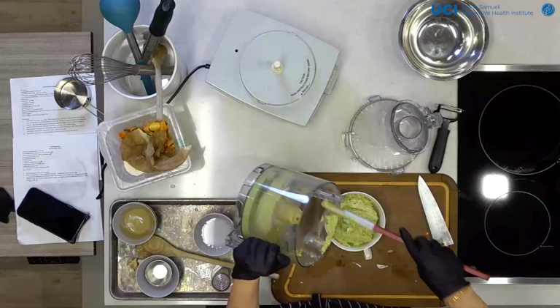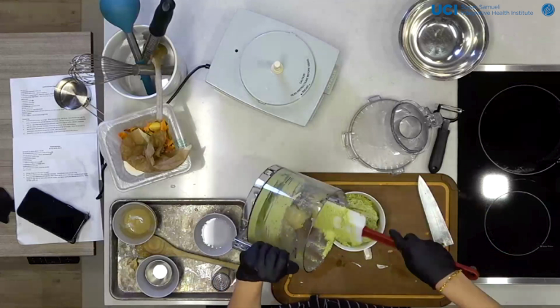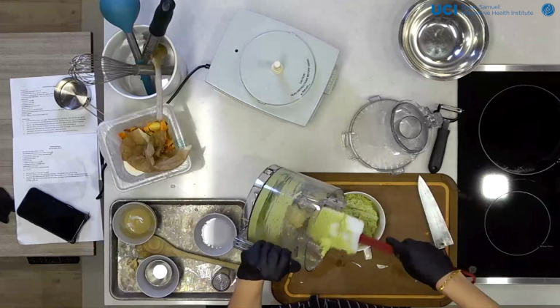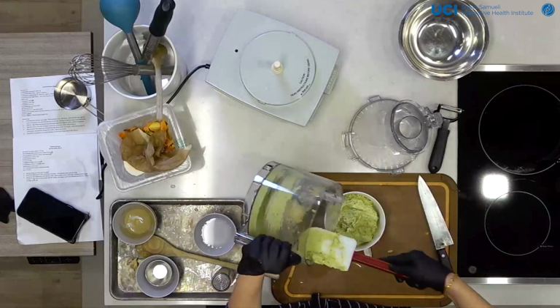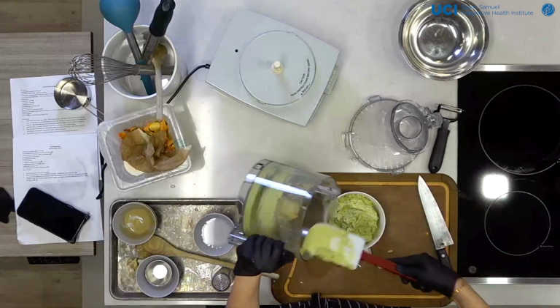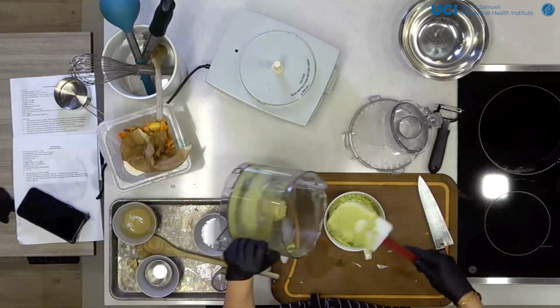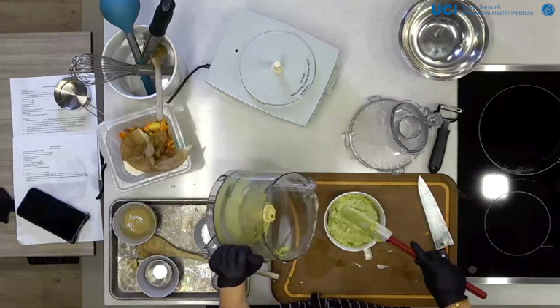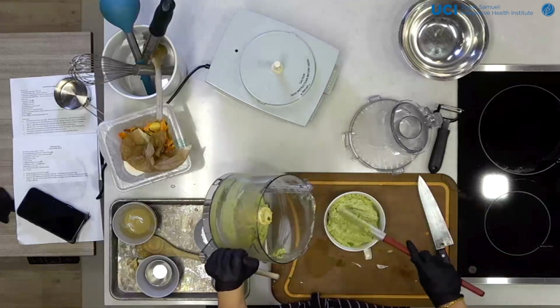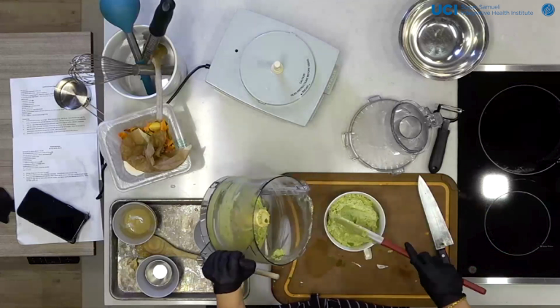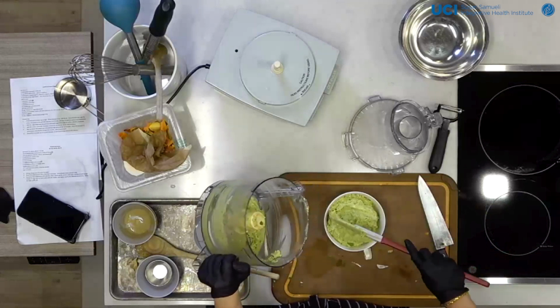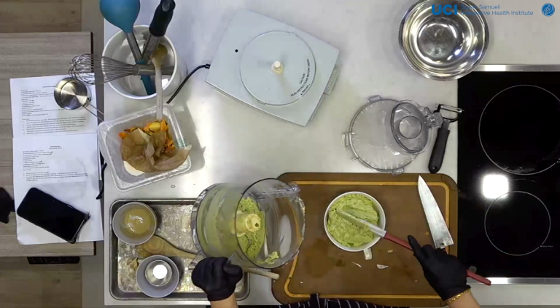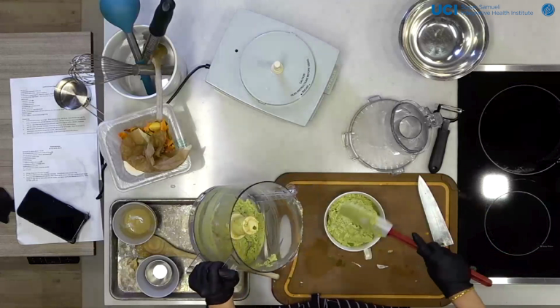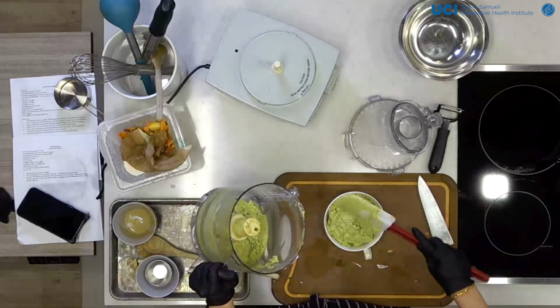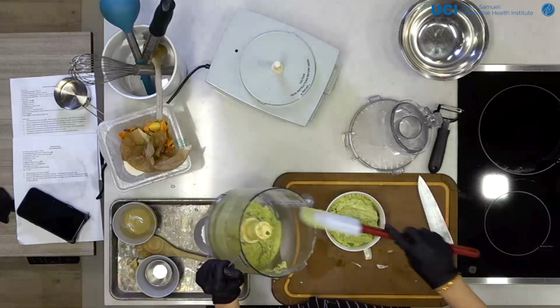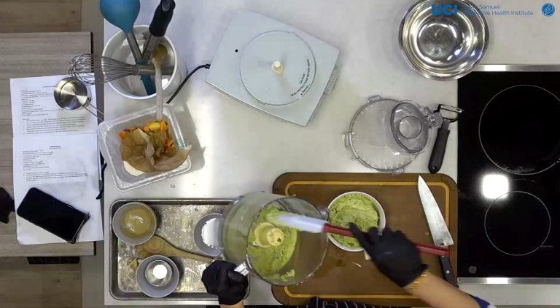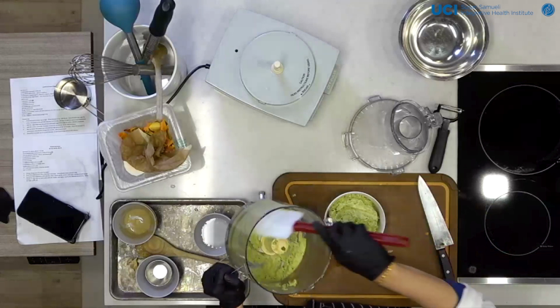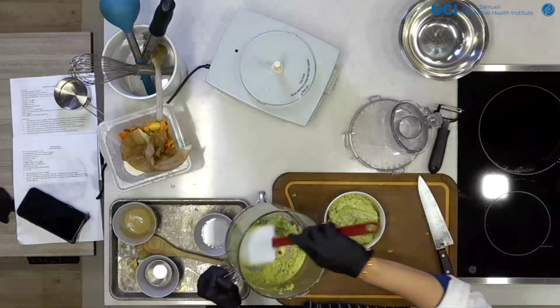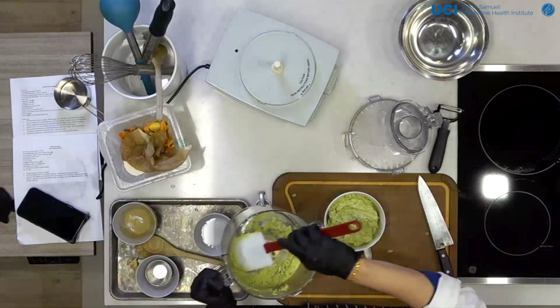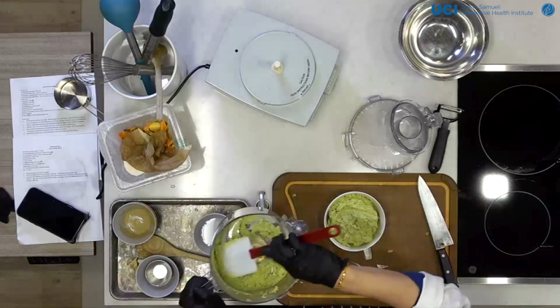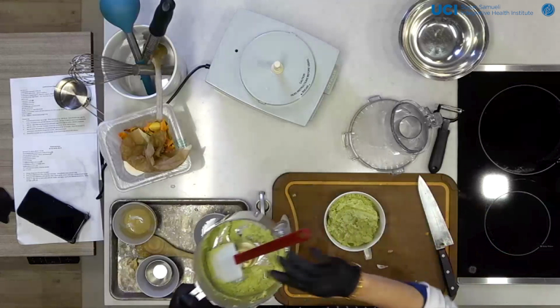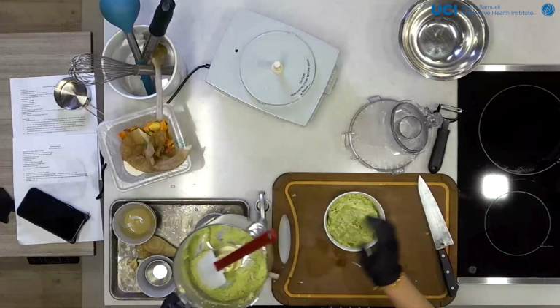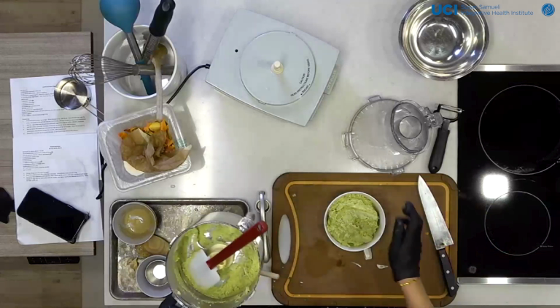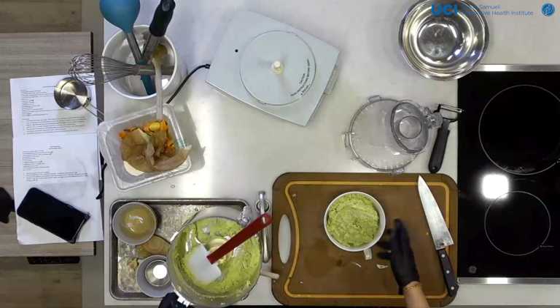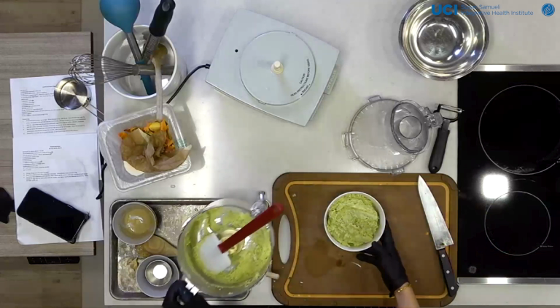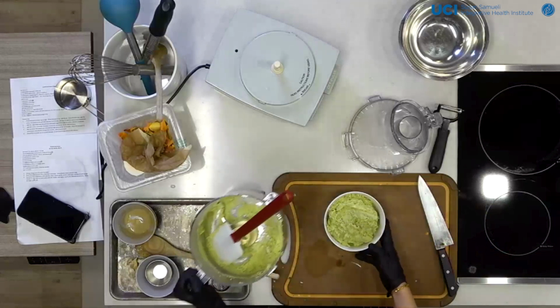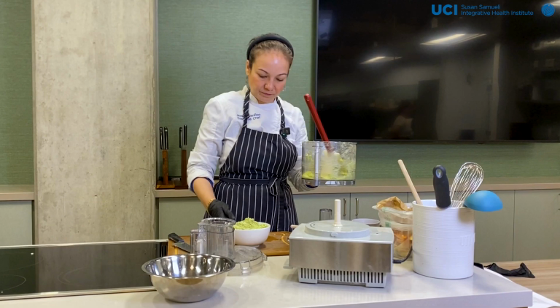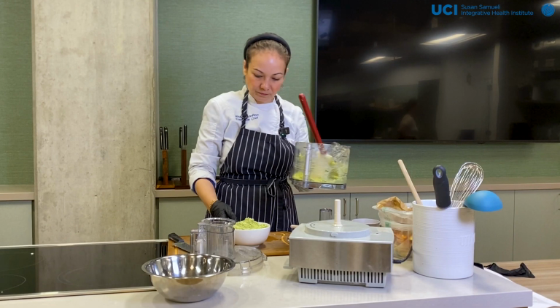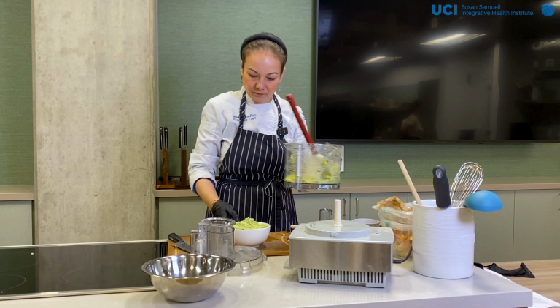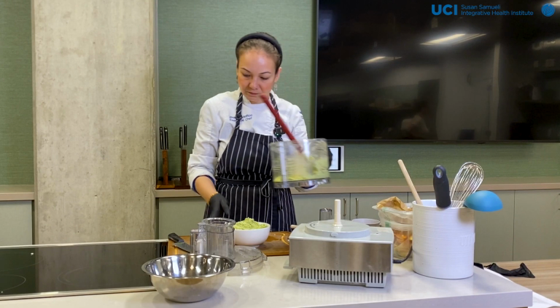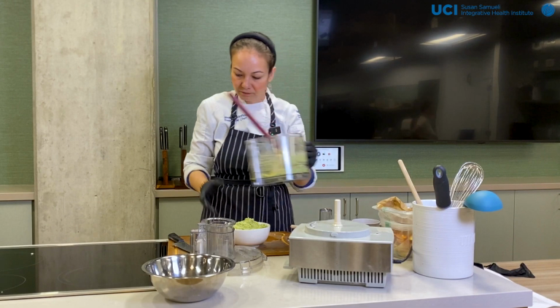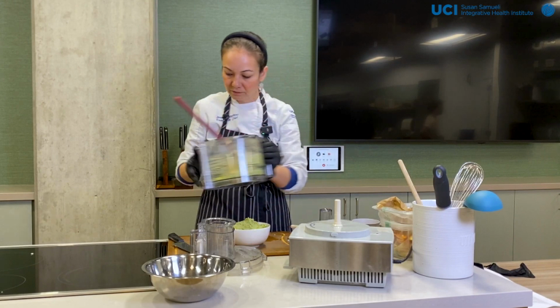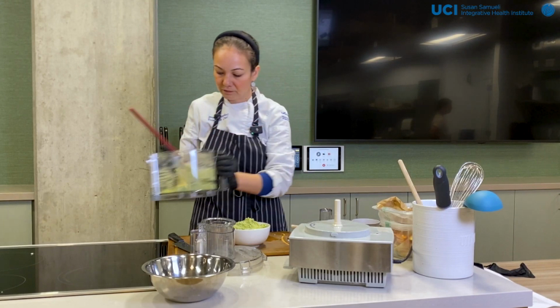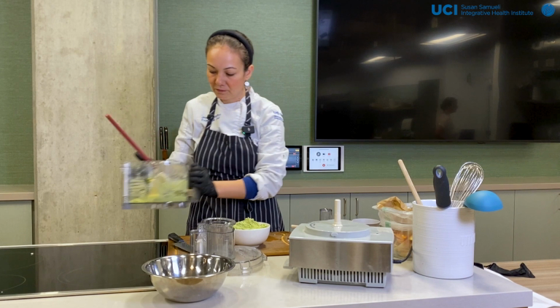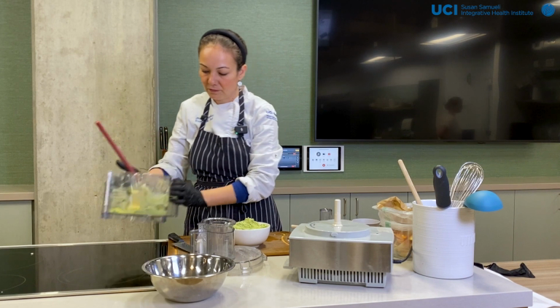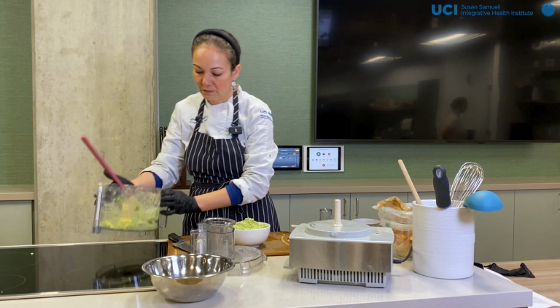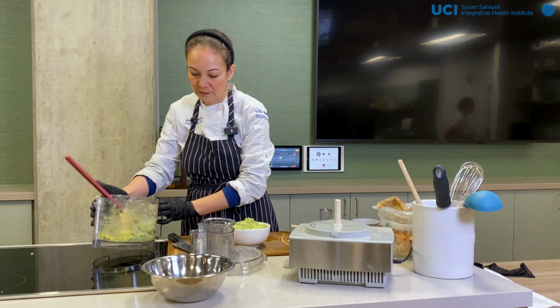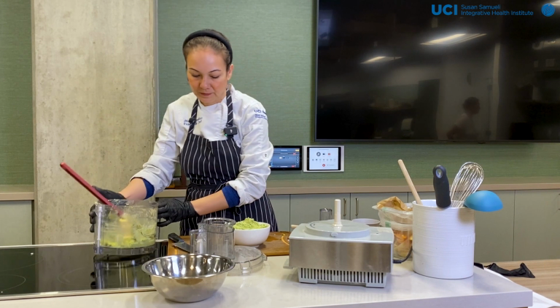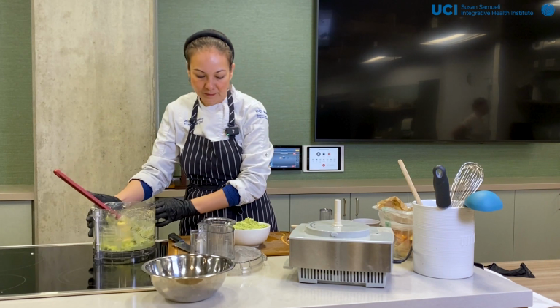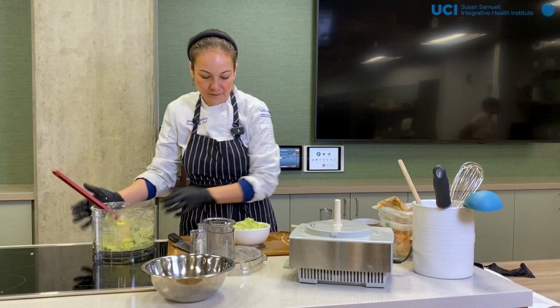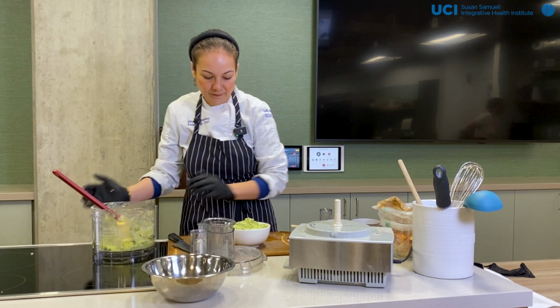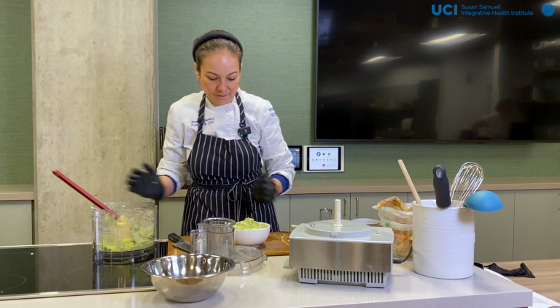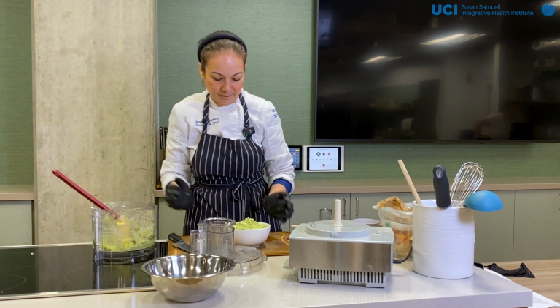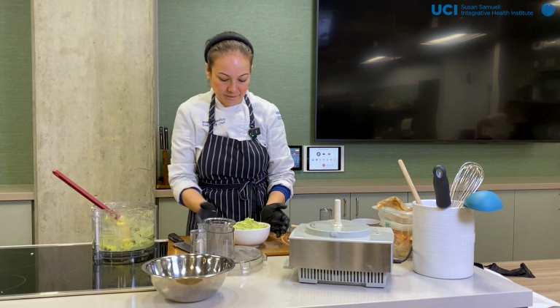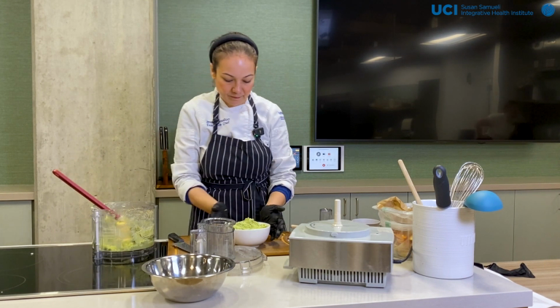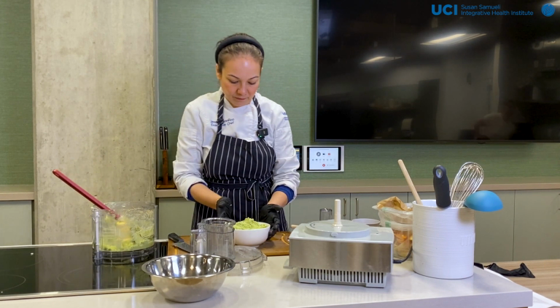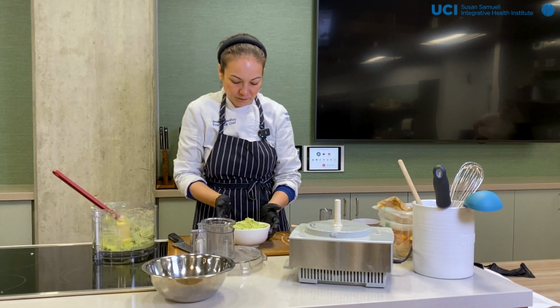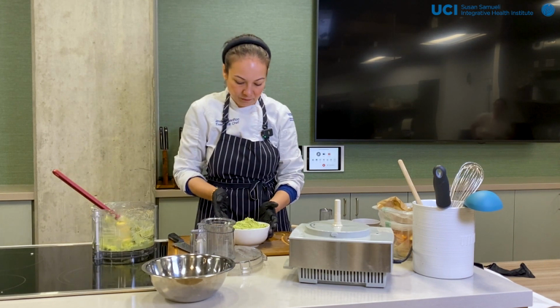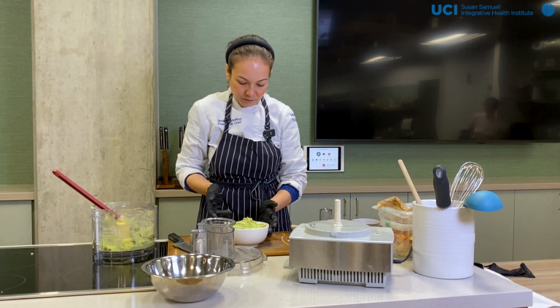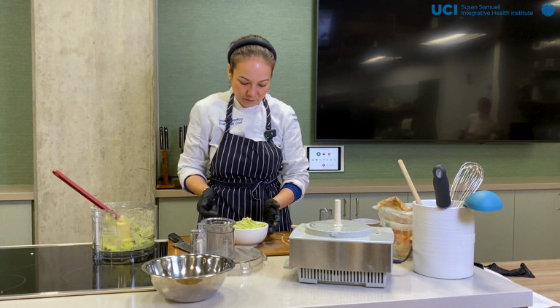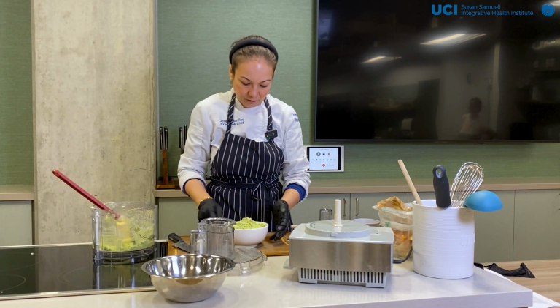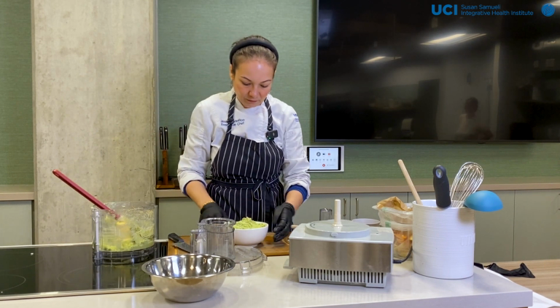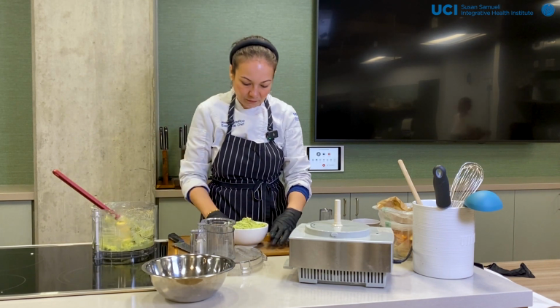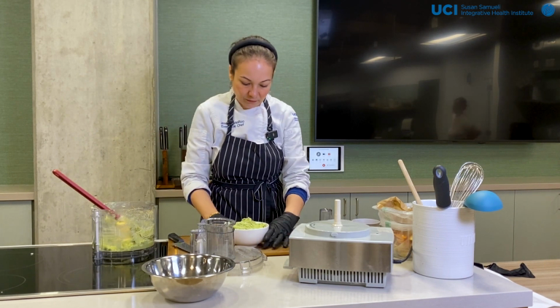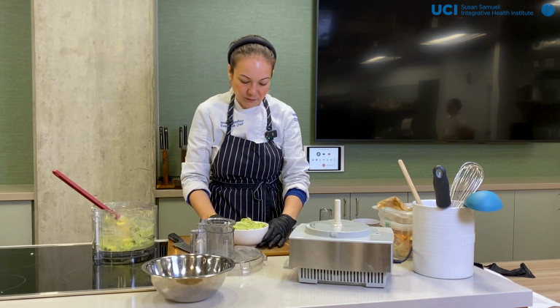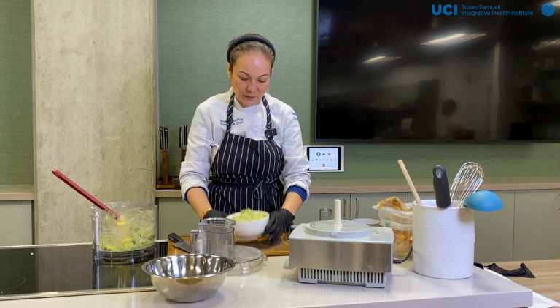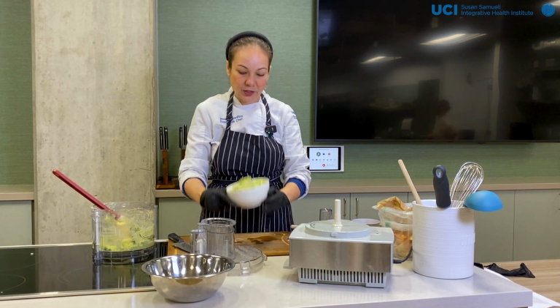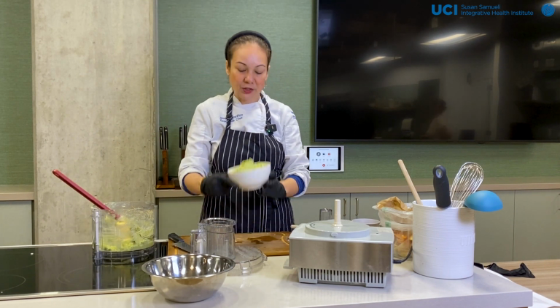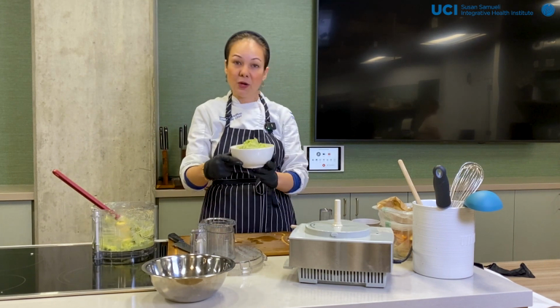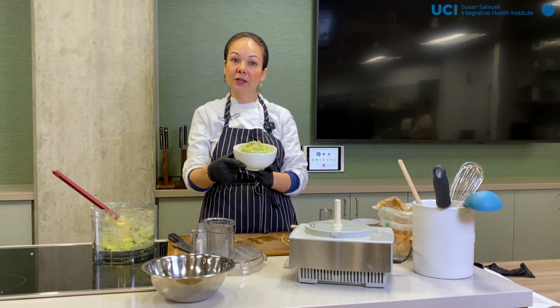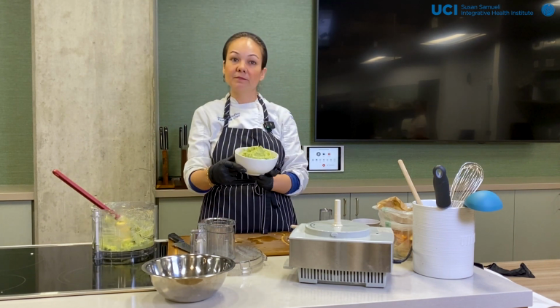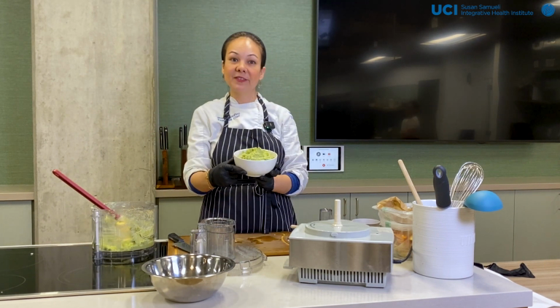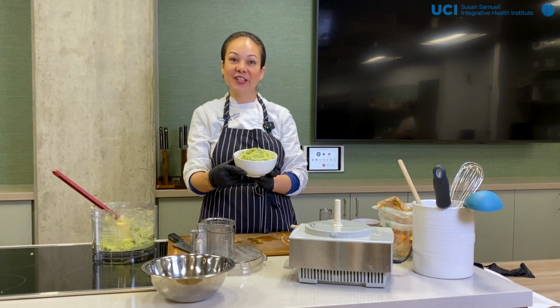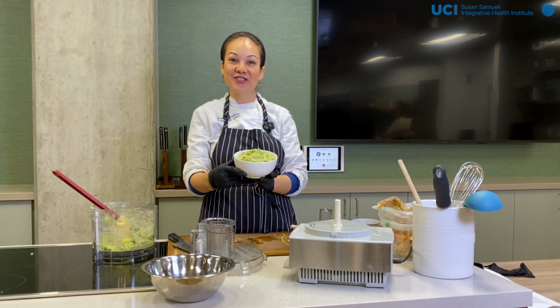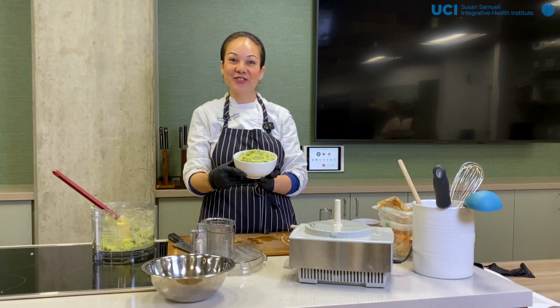A little bit more. And there you are — enjoy.